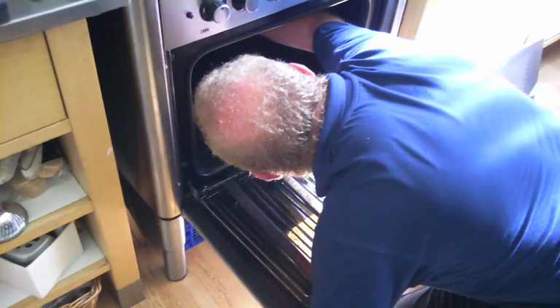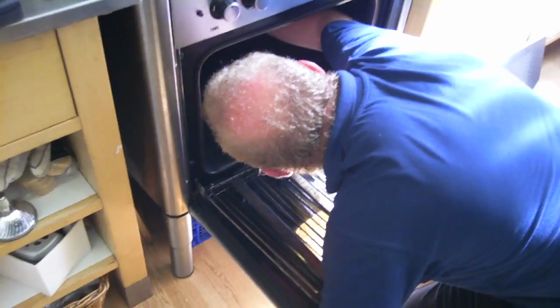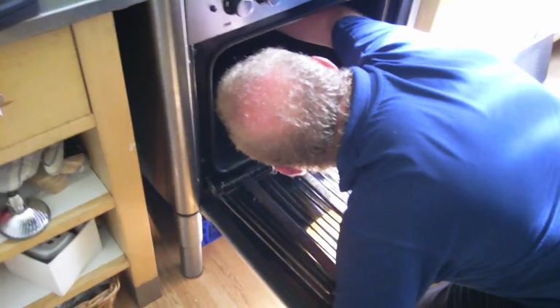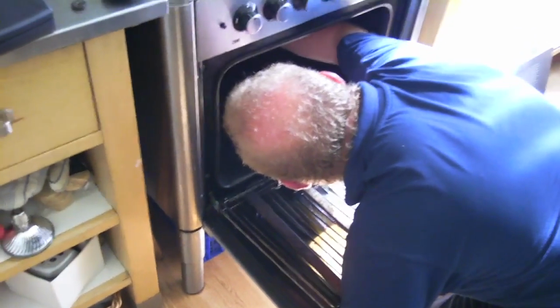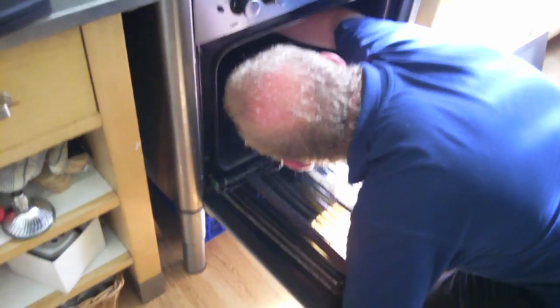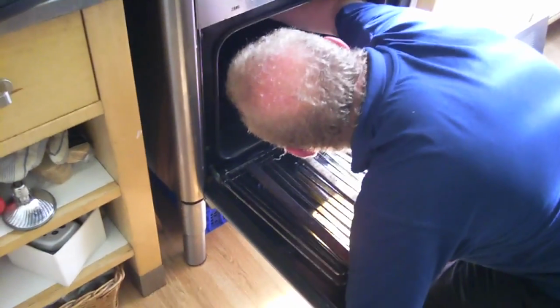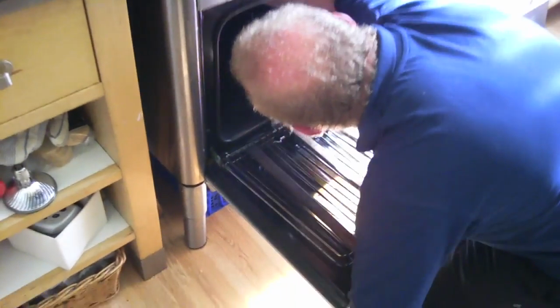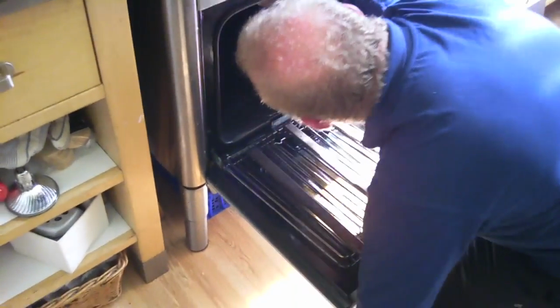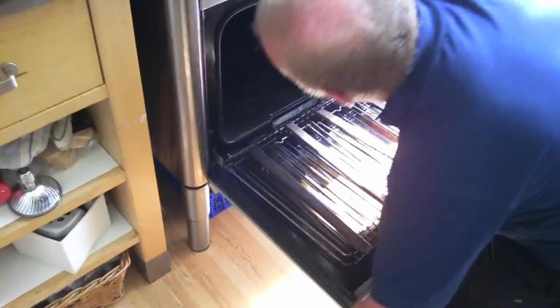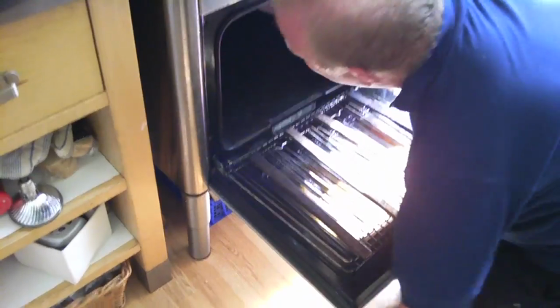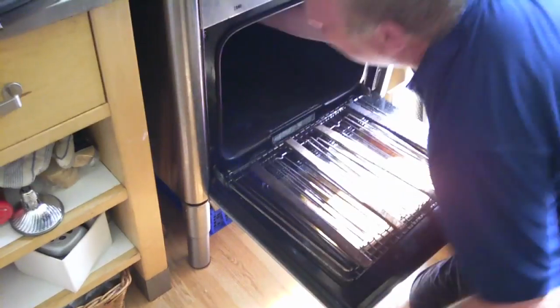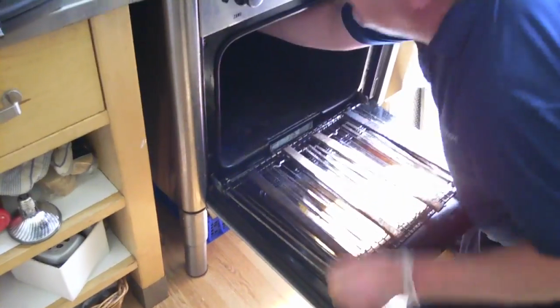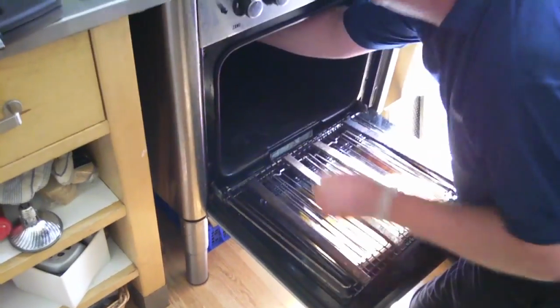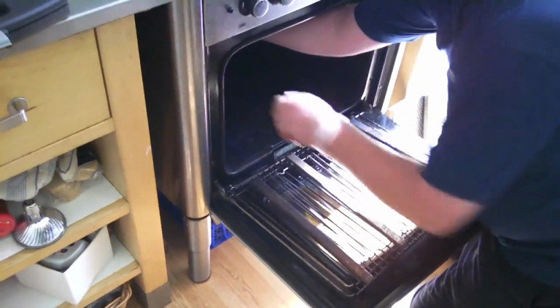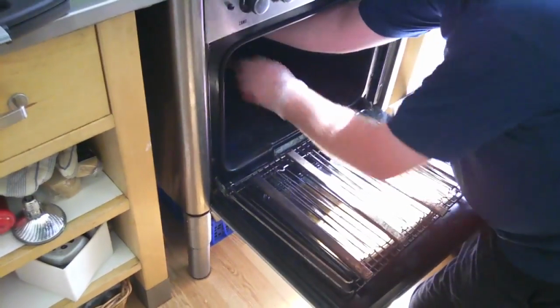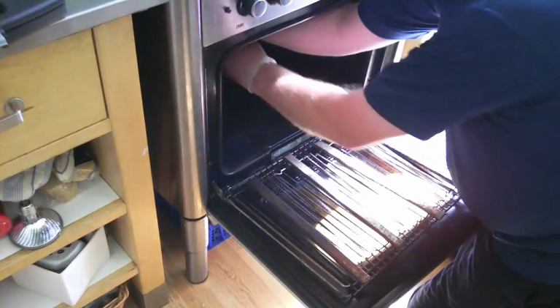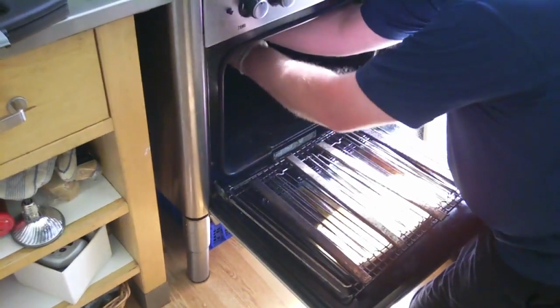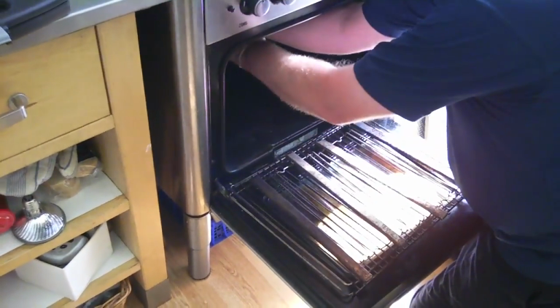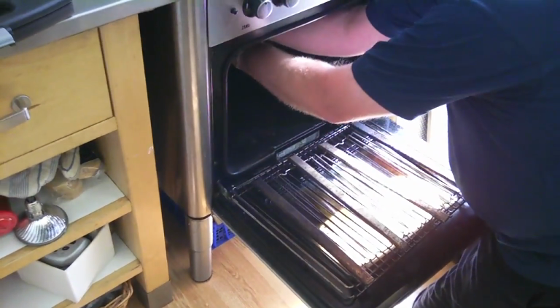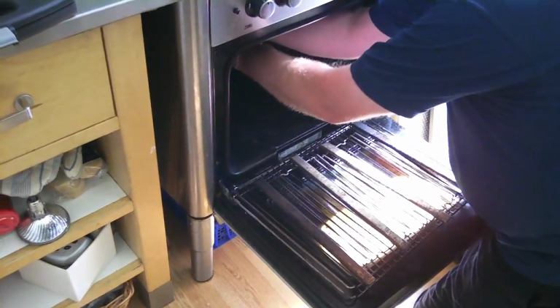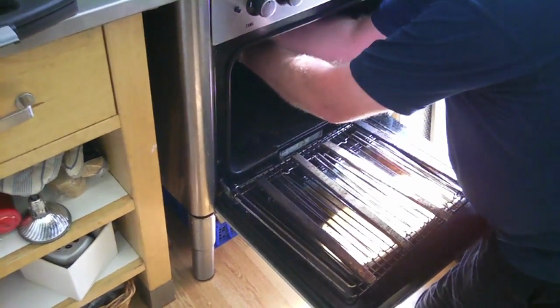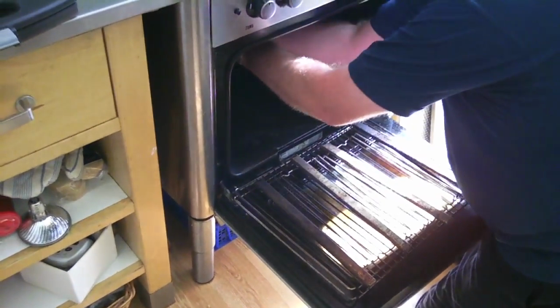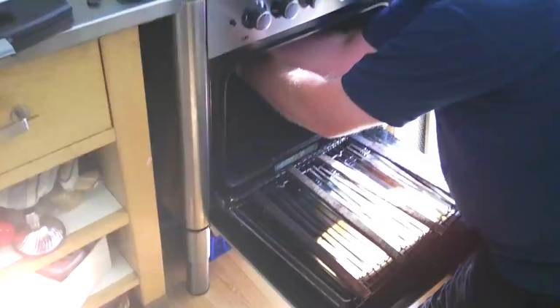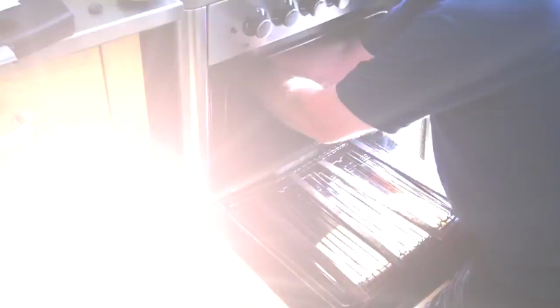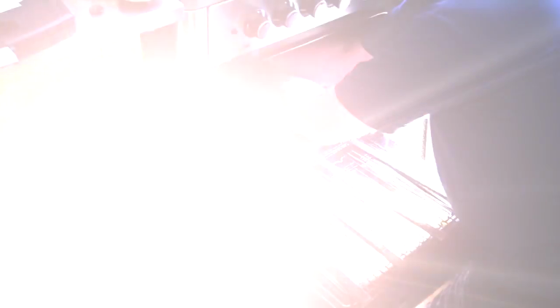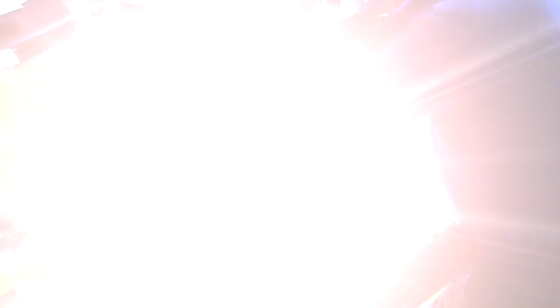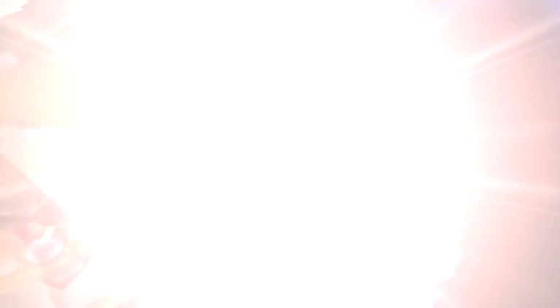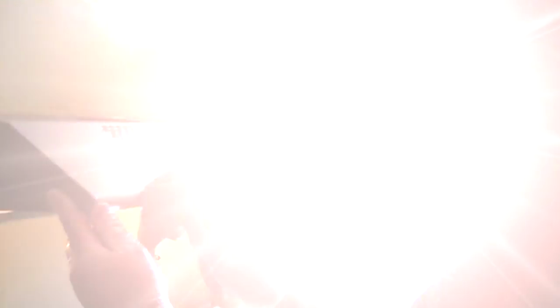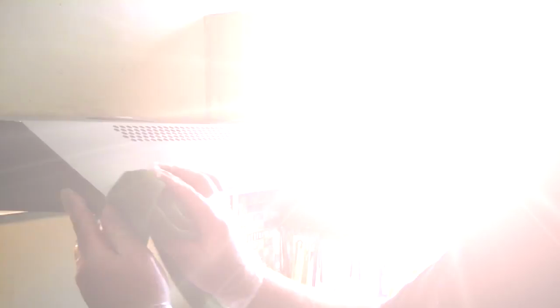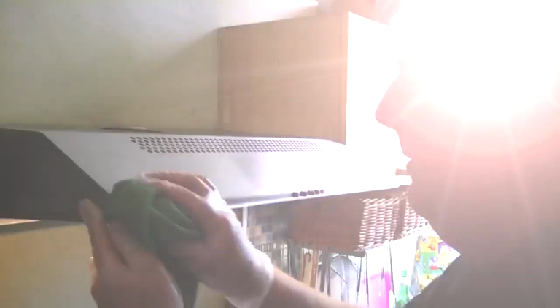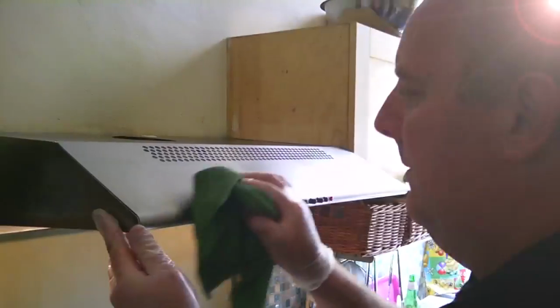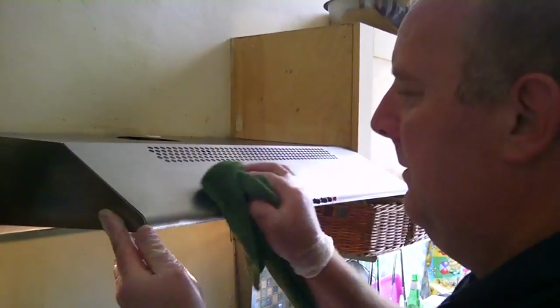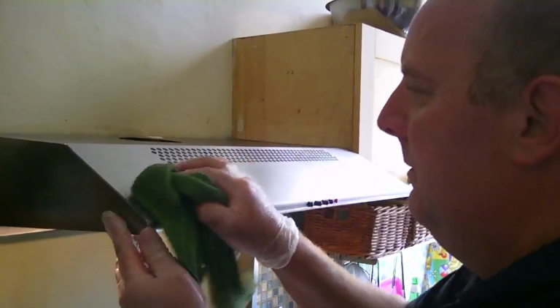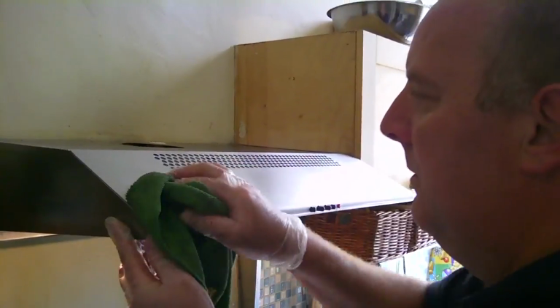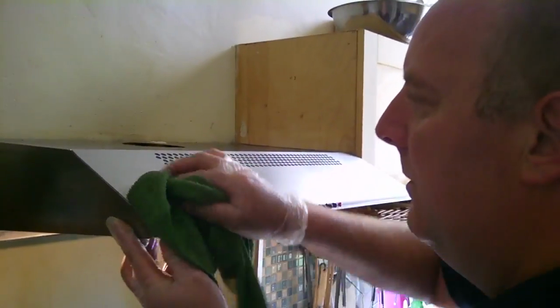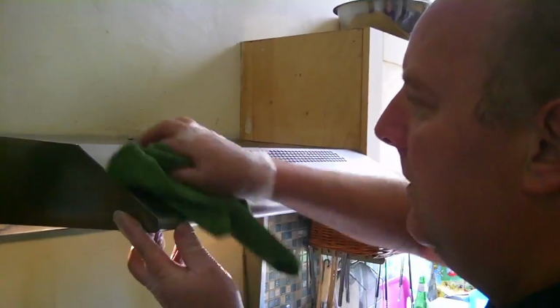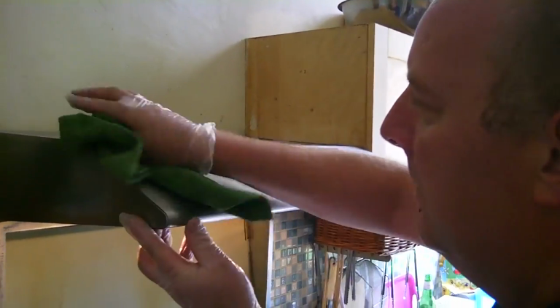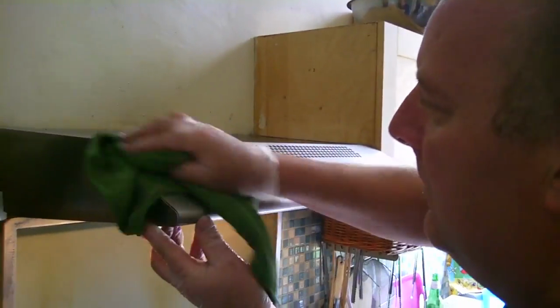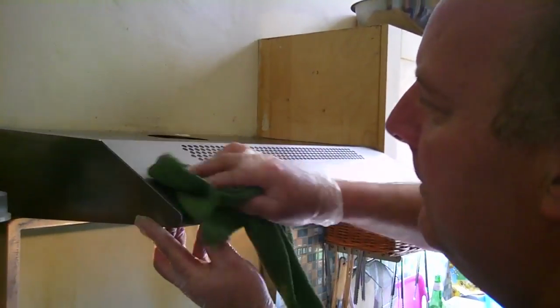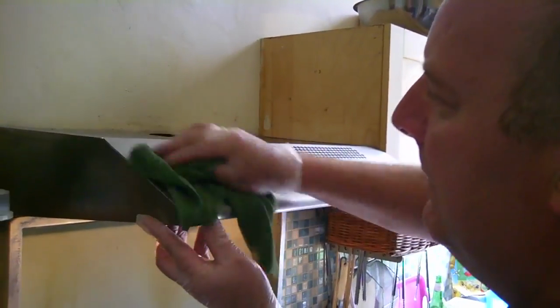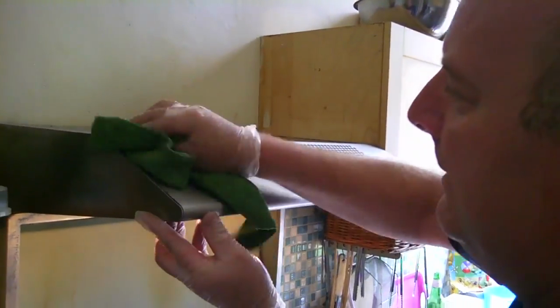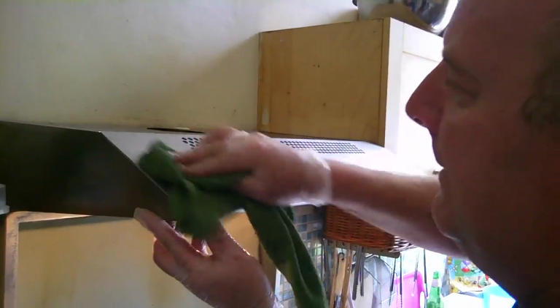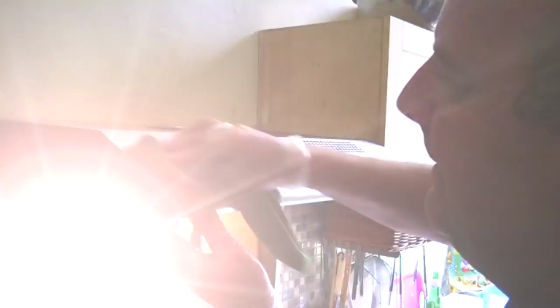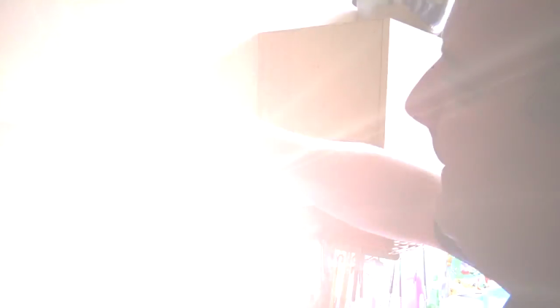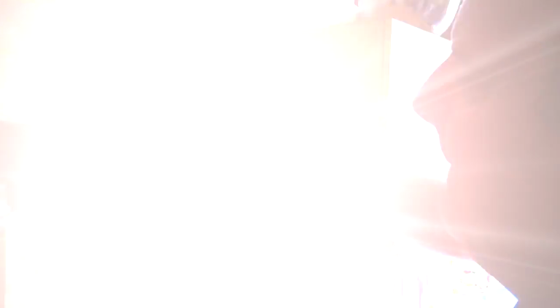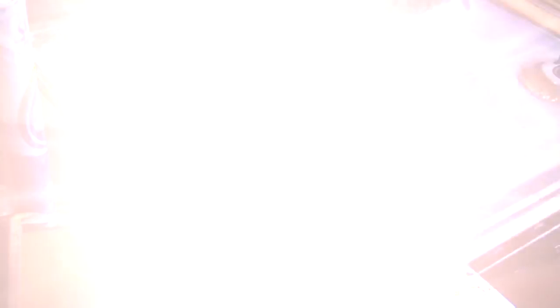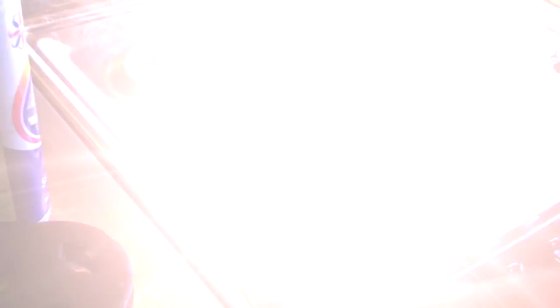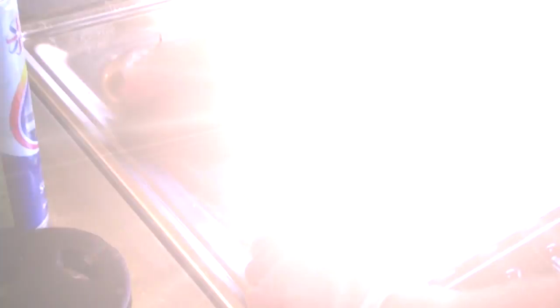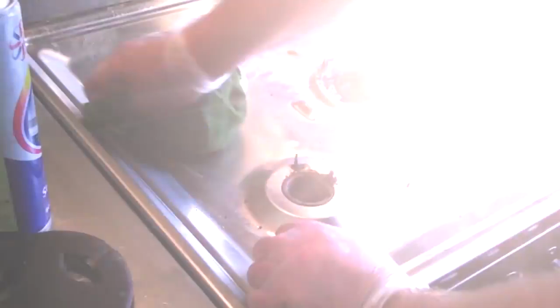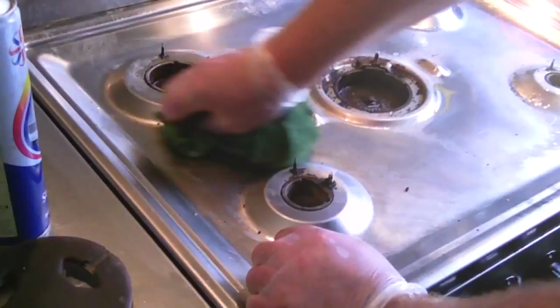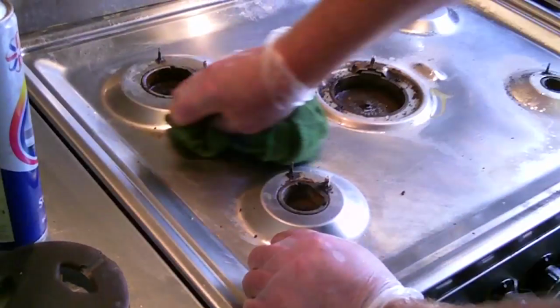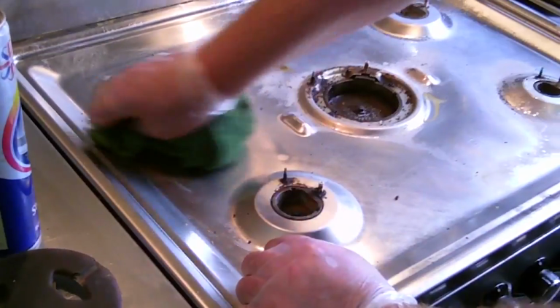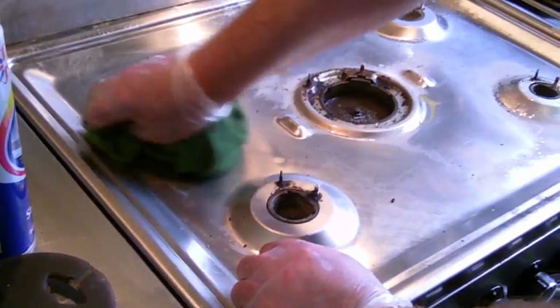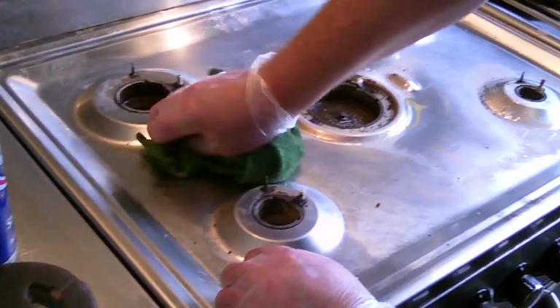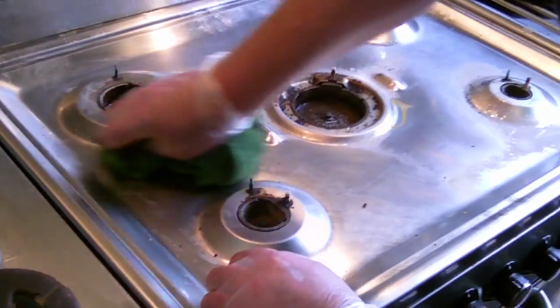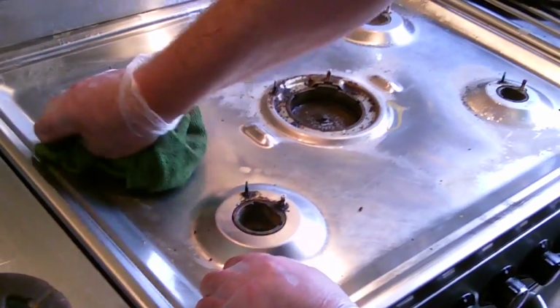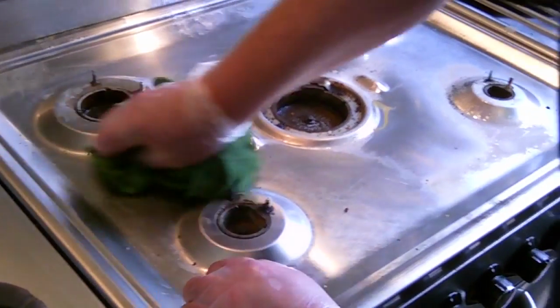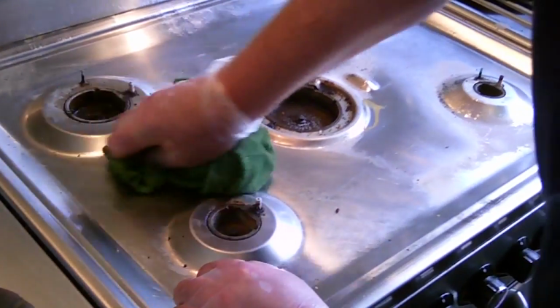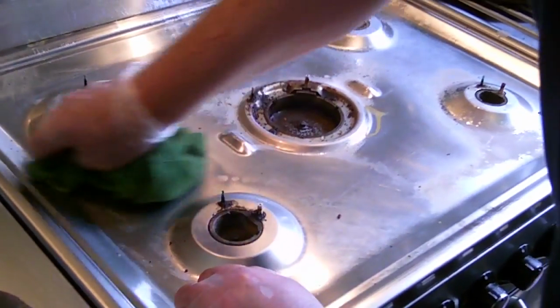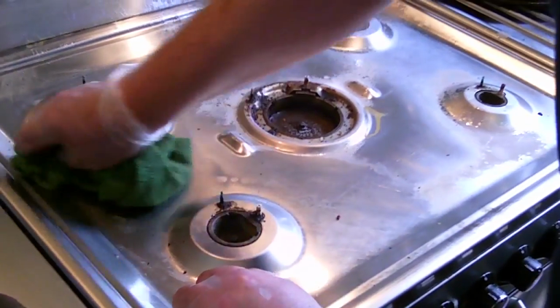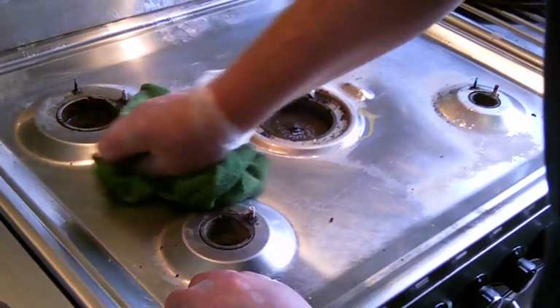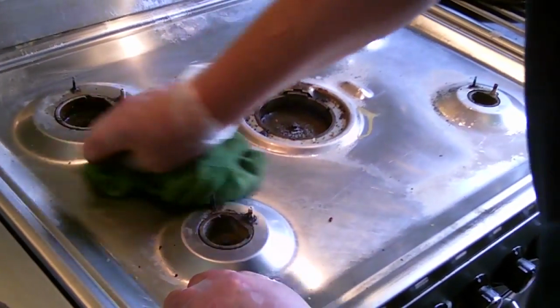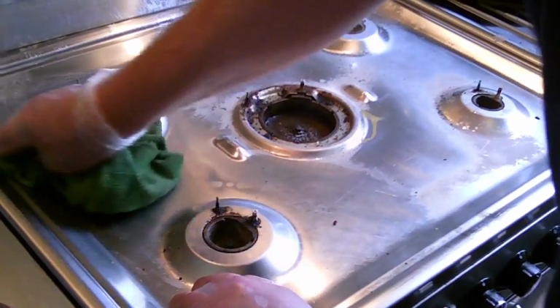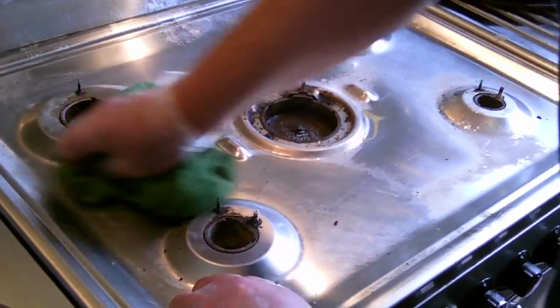And here is Brad doing pre-cleaning on the extractor and then the hob.